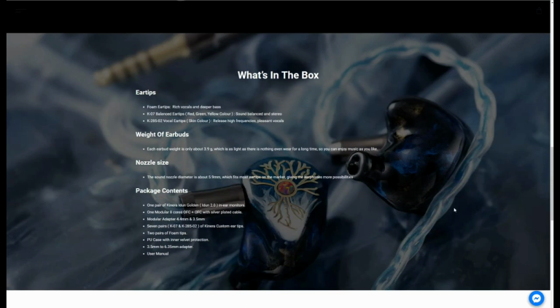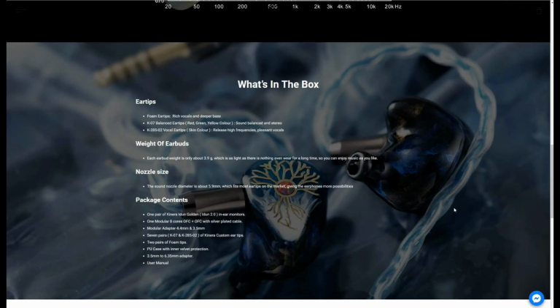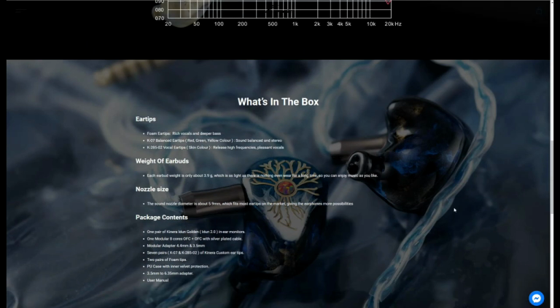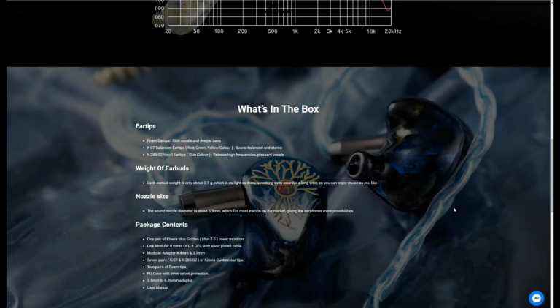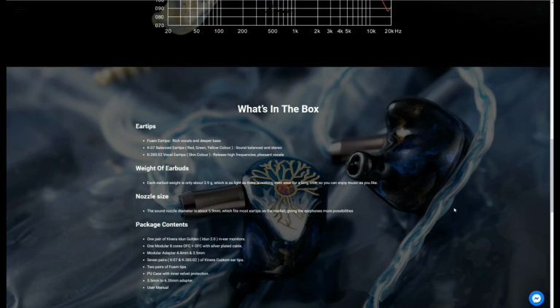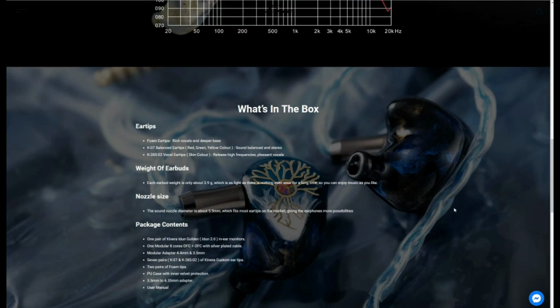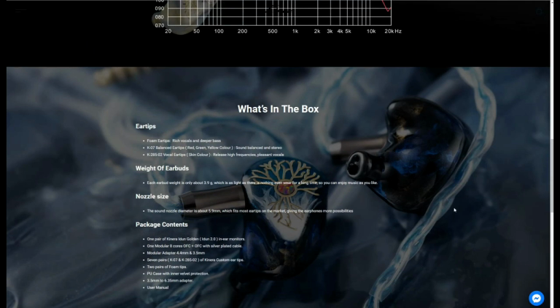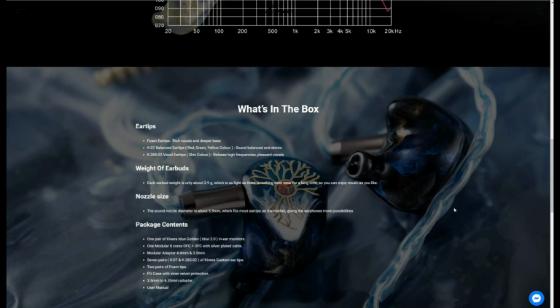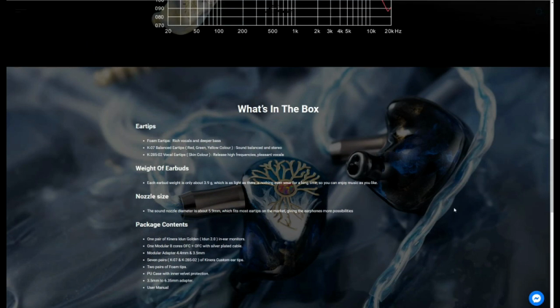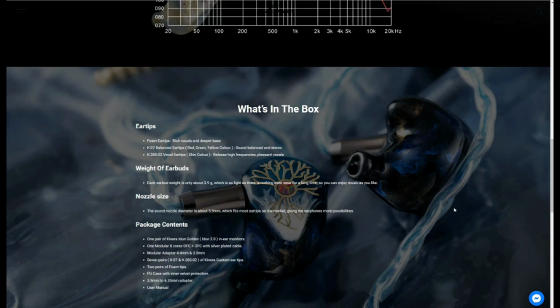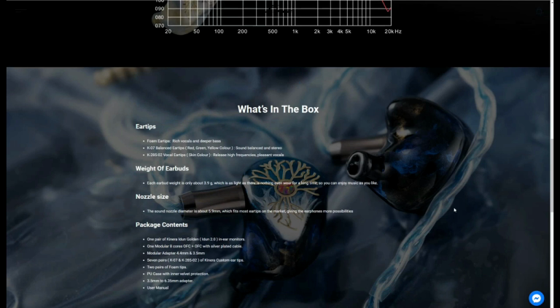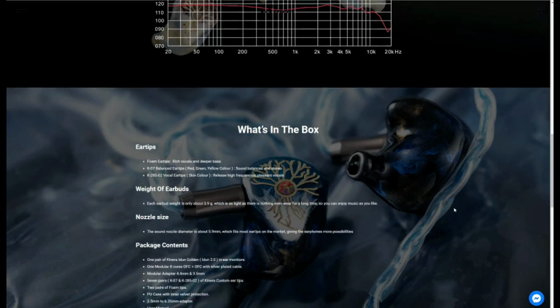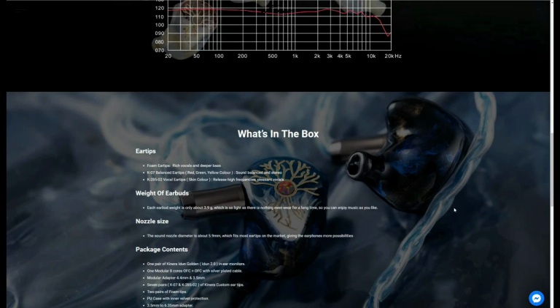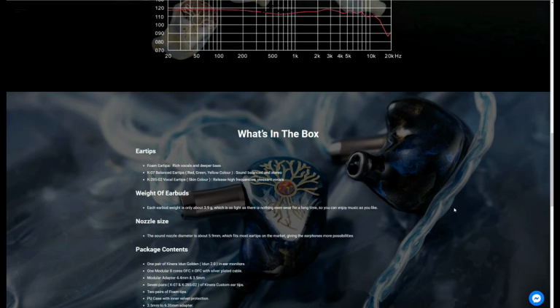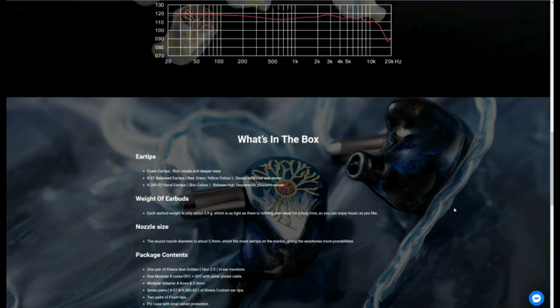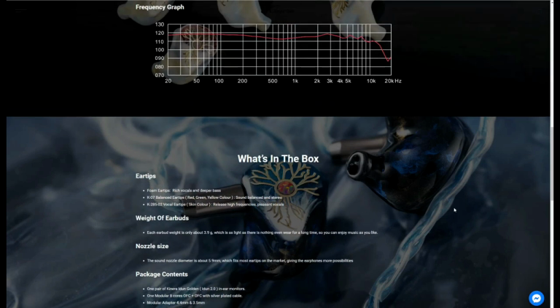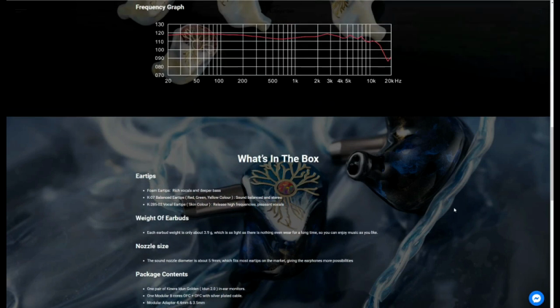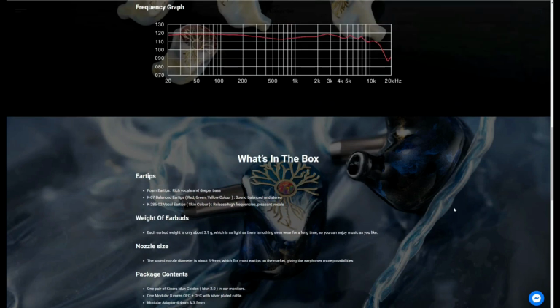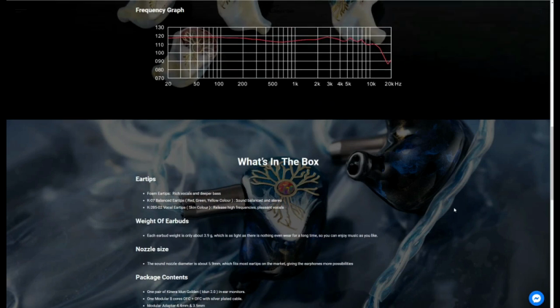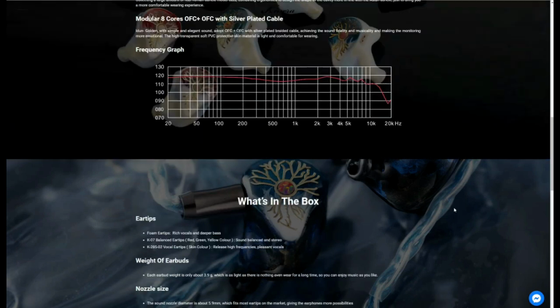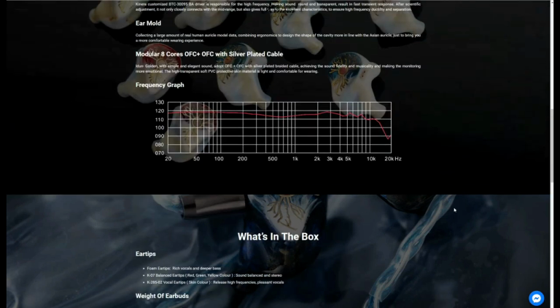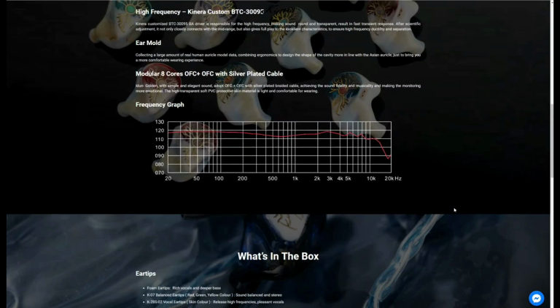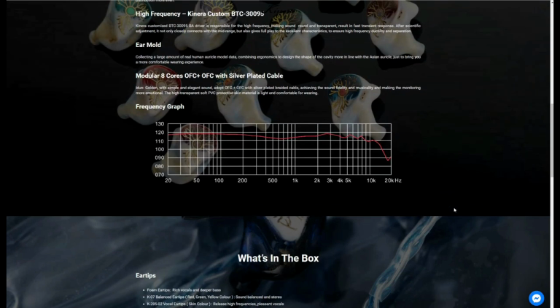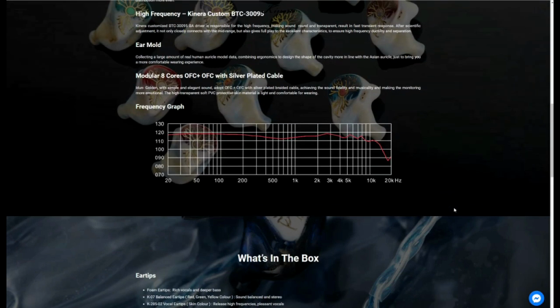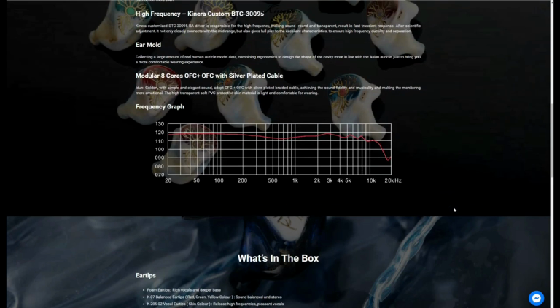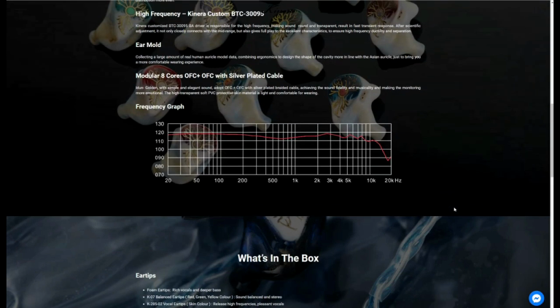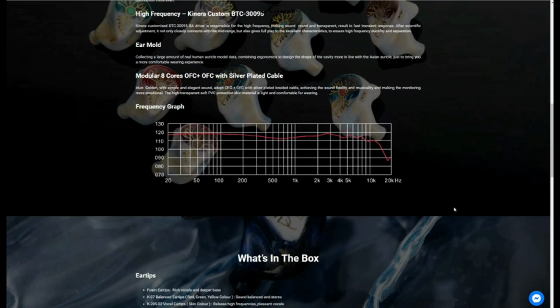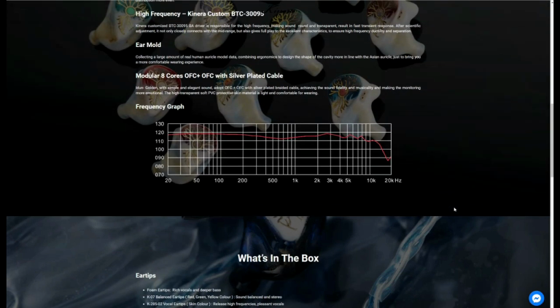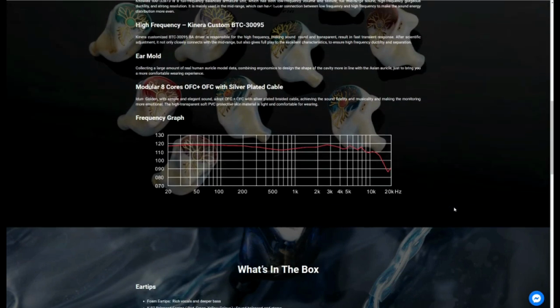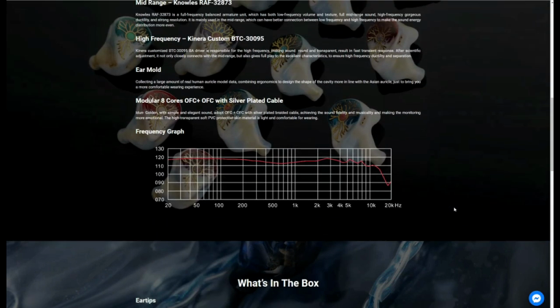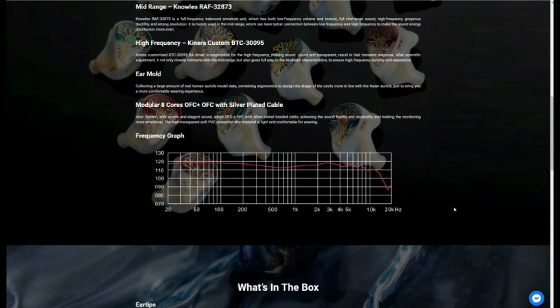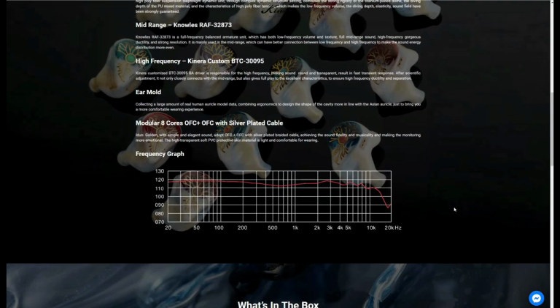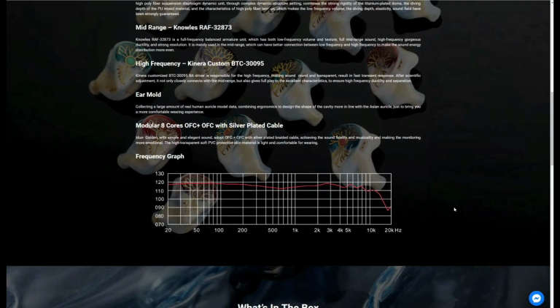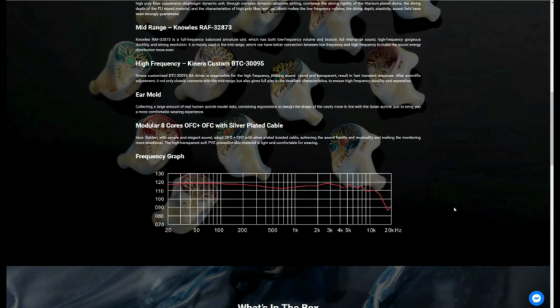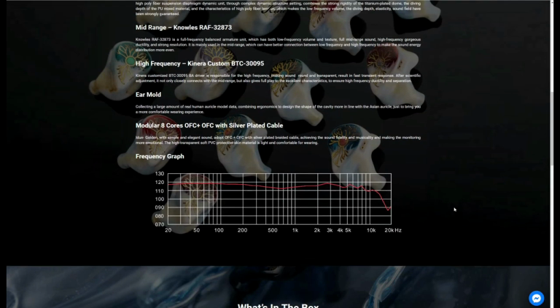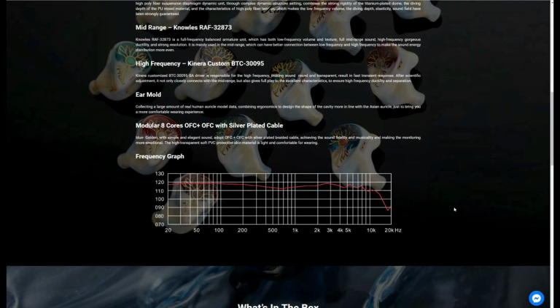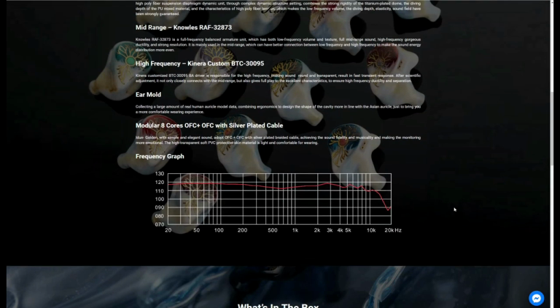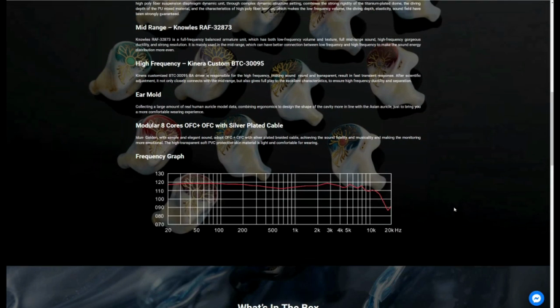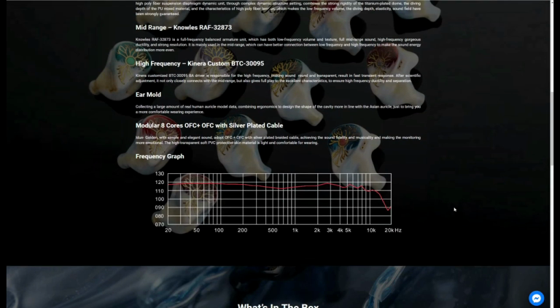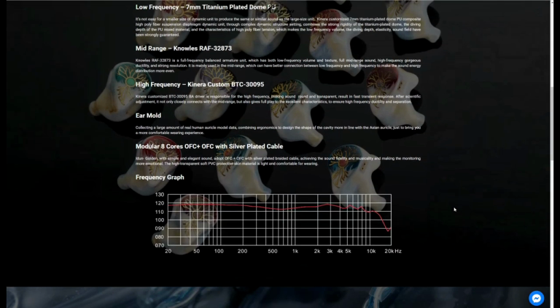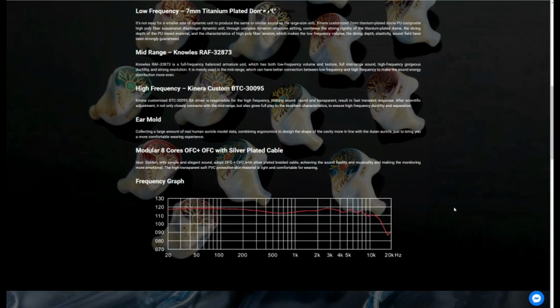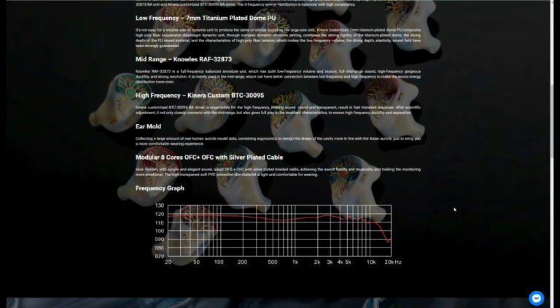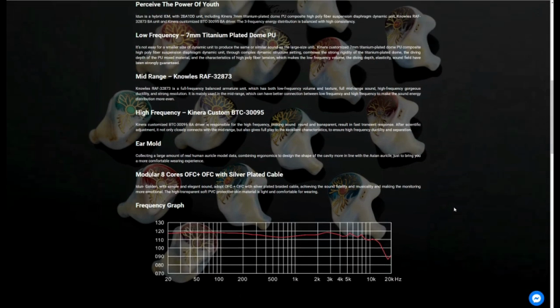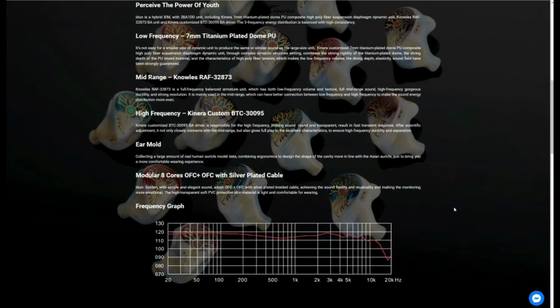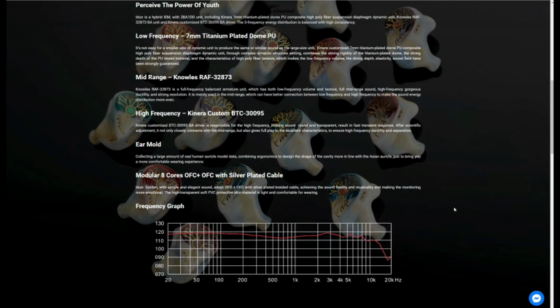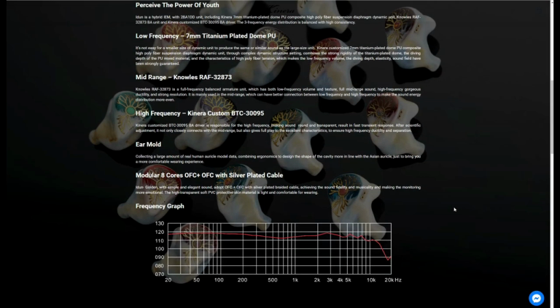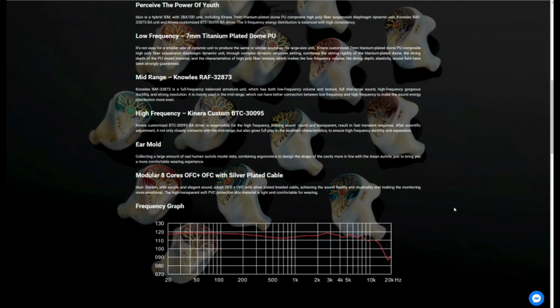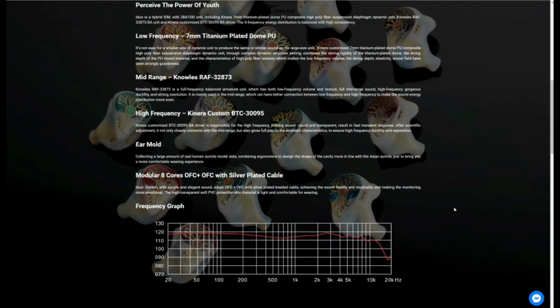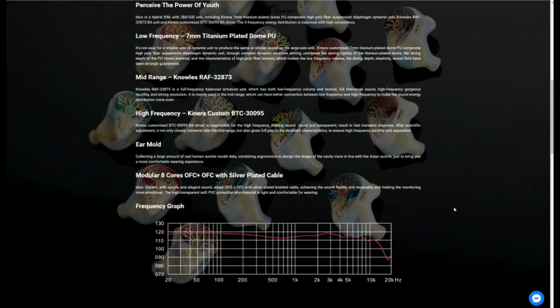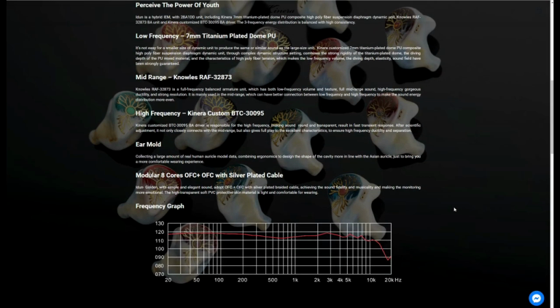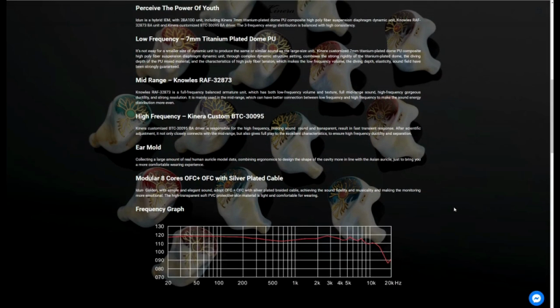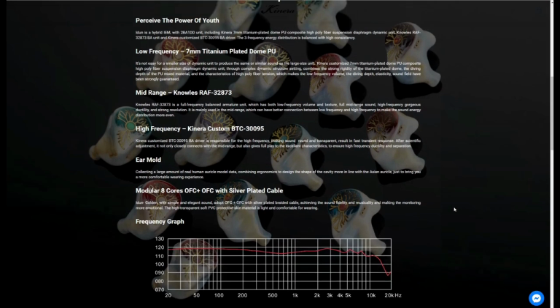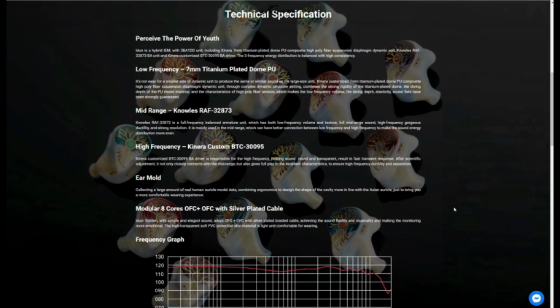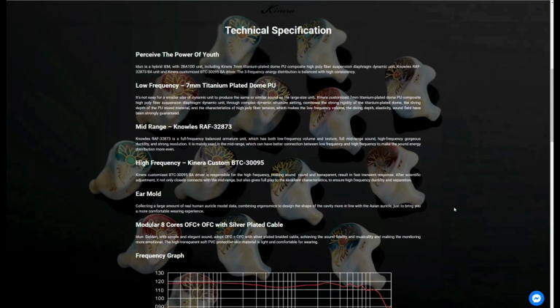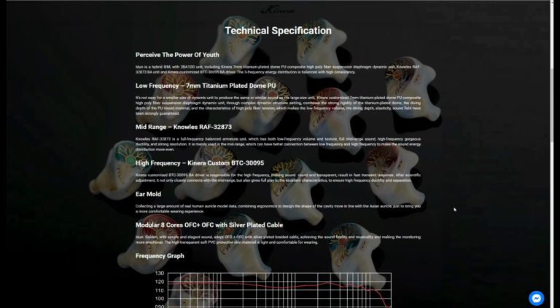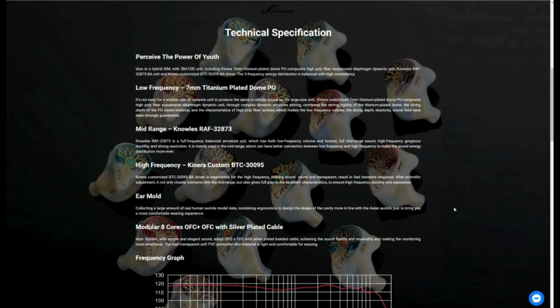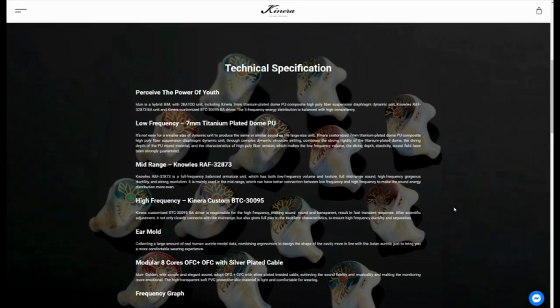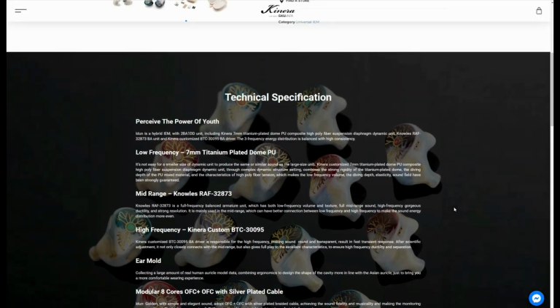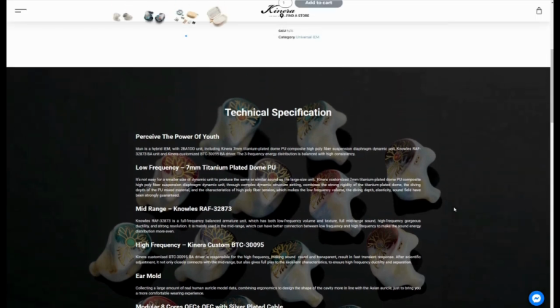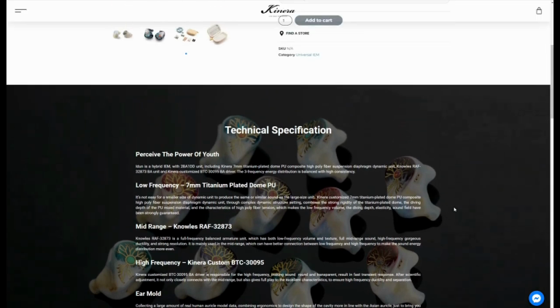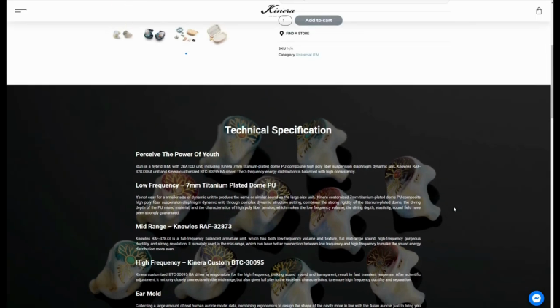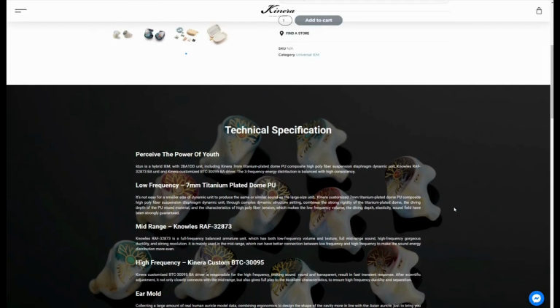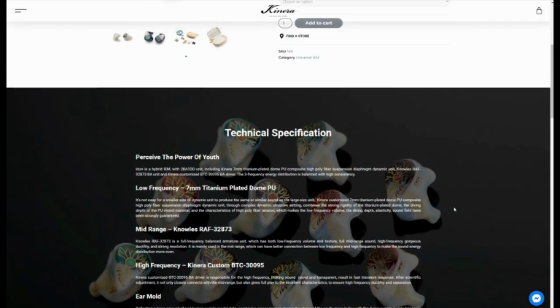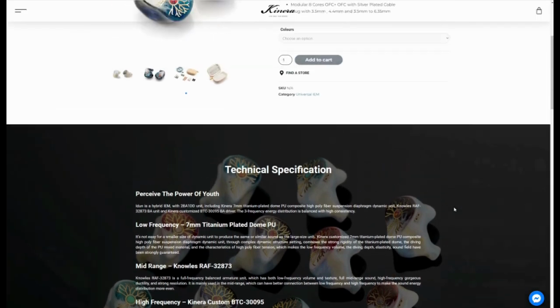The back of the box has a frequency response graph printed on it. It shows a neutral bass, a slight dip in the midrange, and an upper treble roll-off.